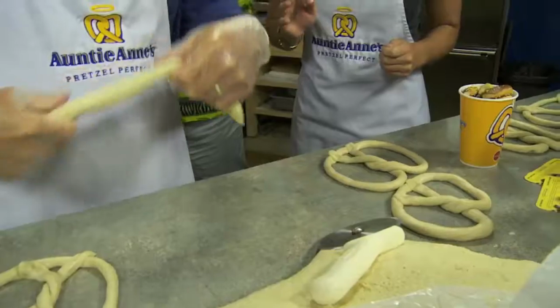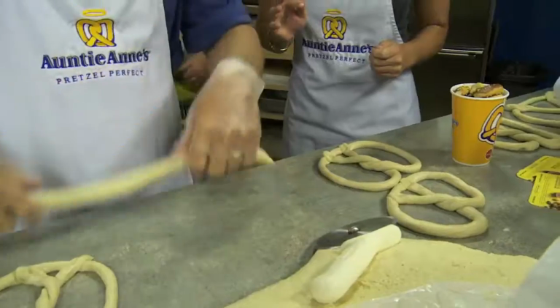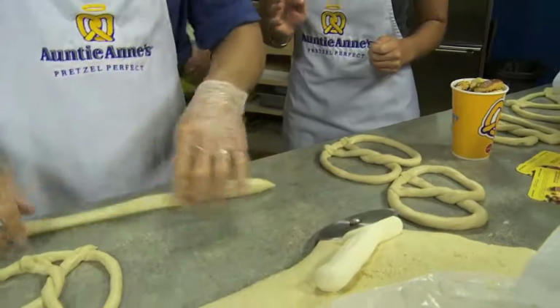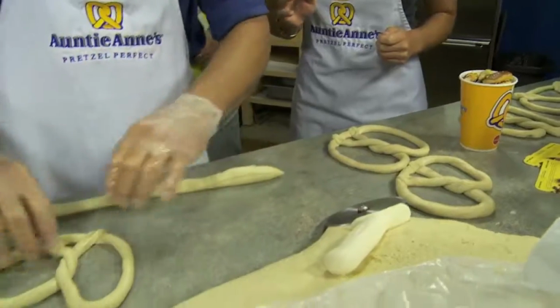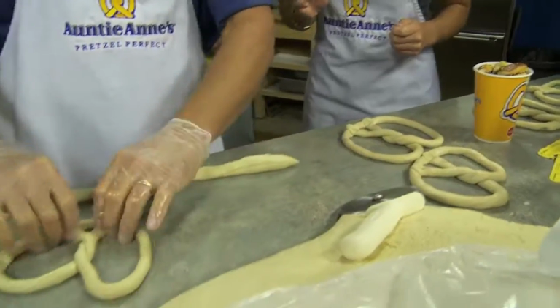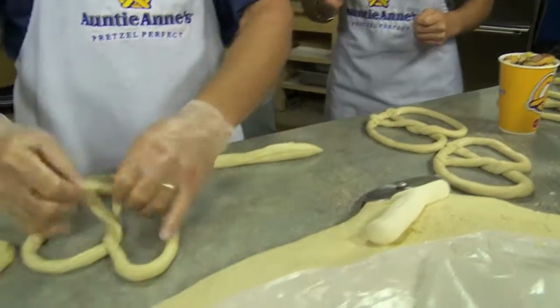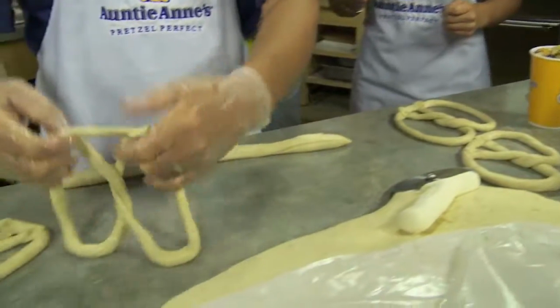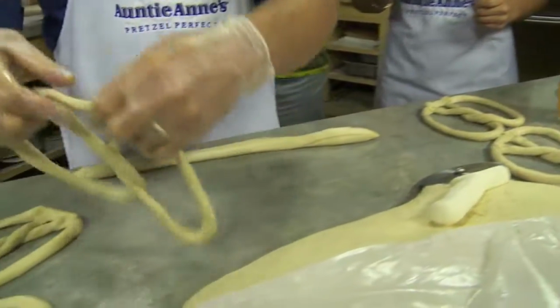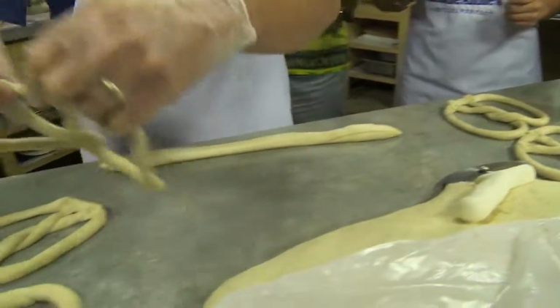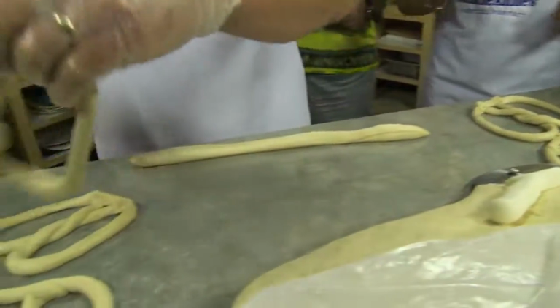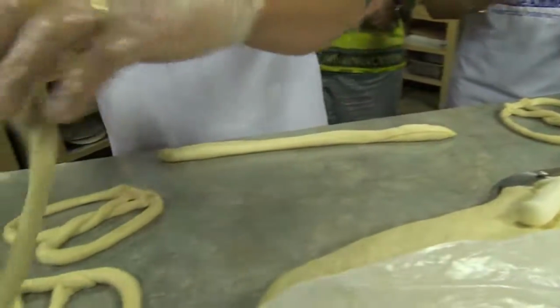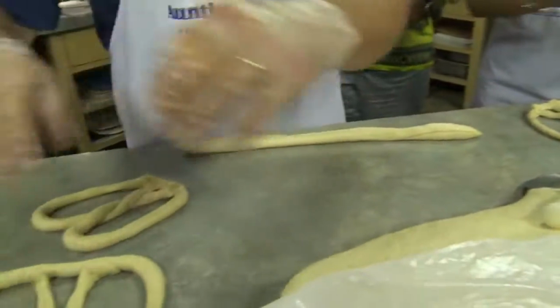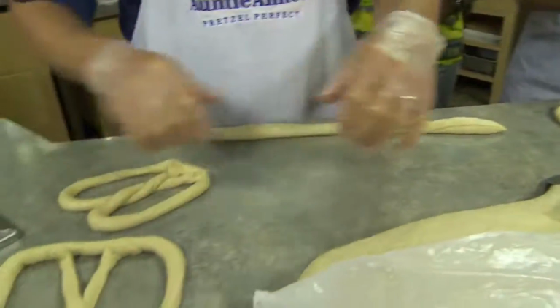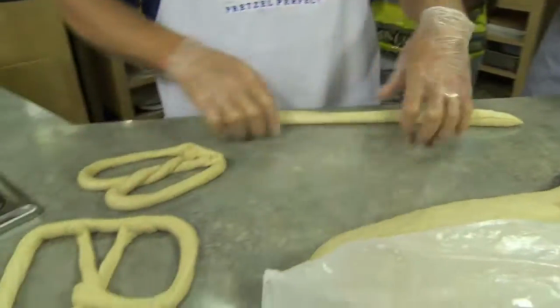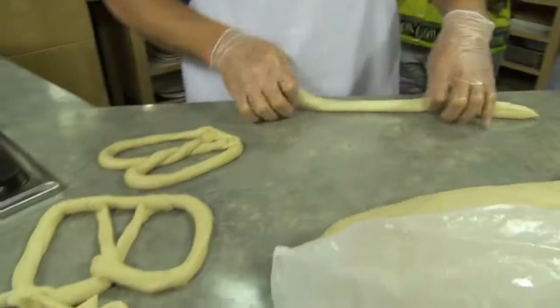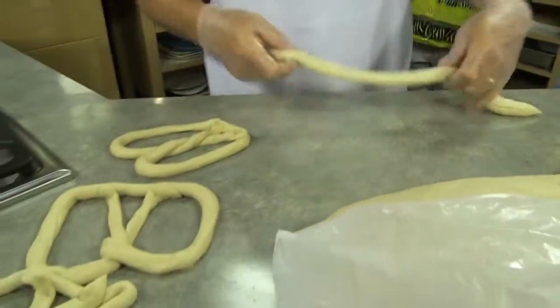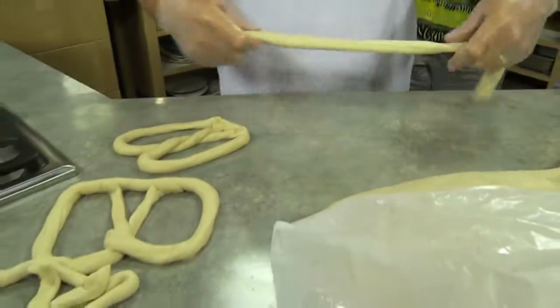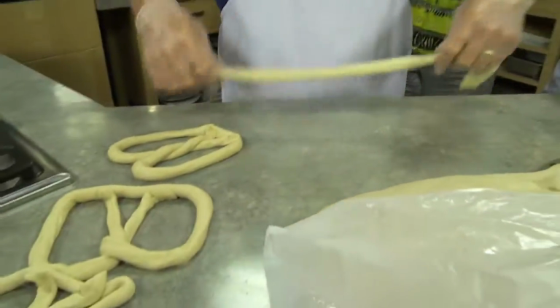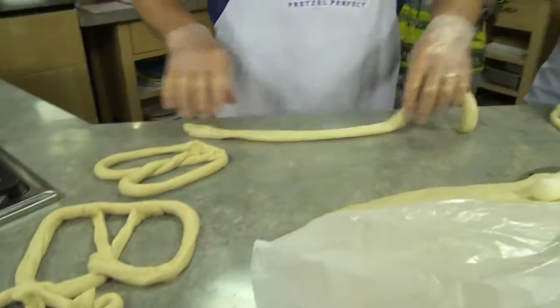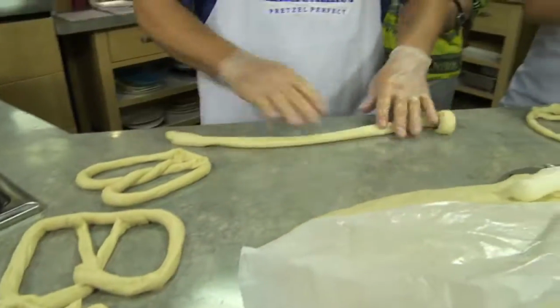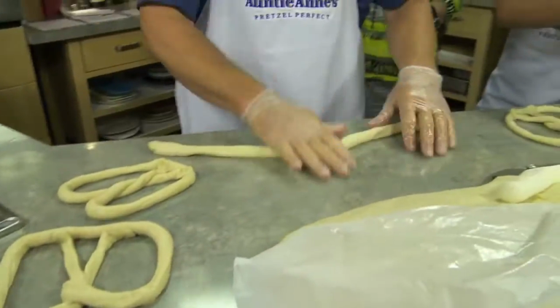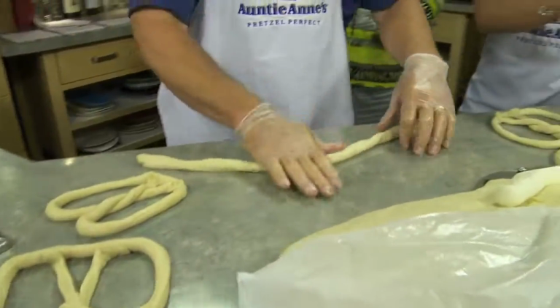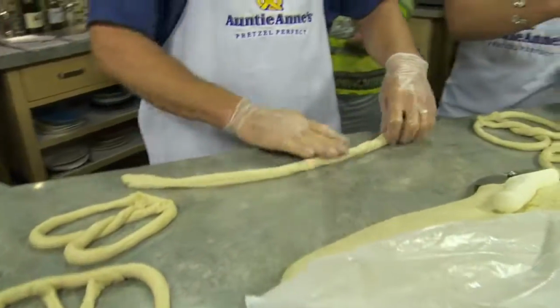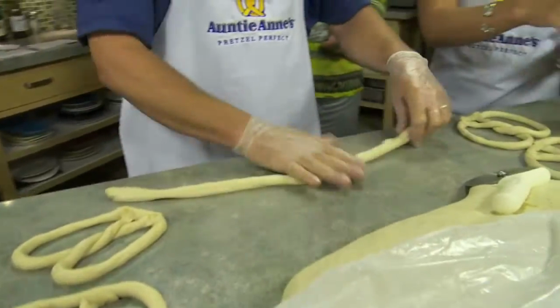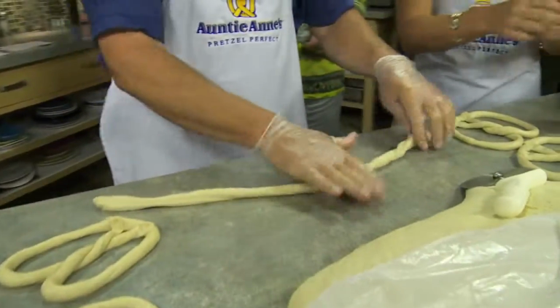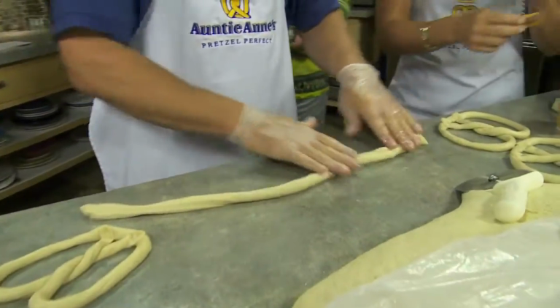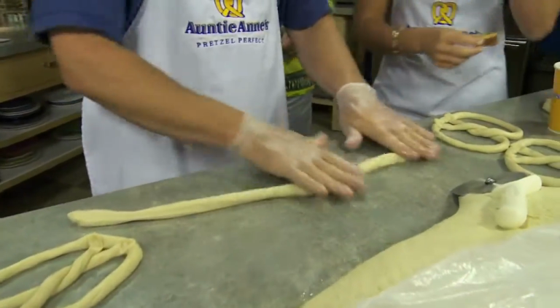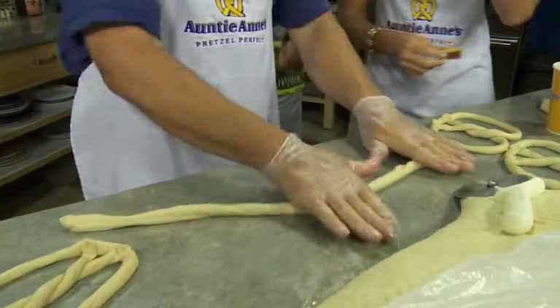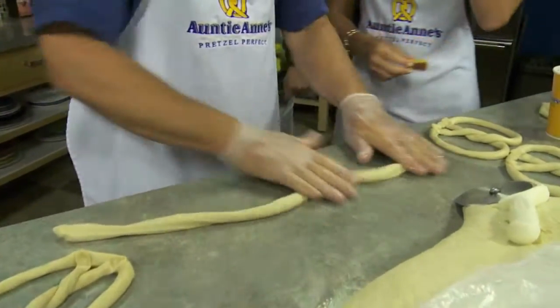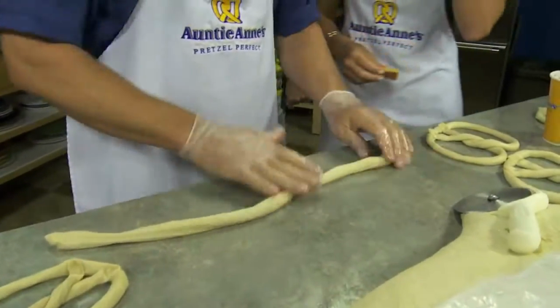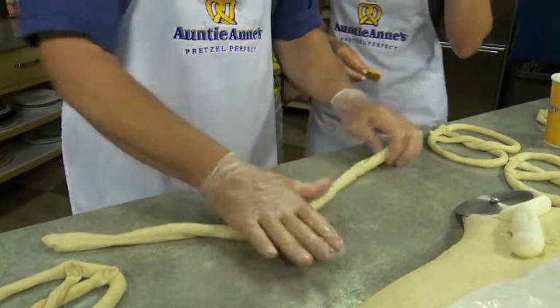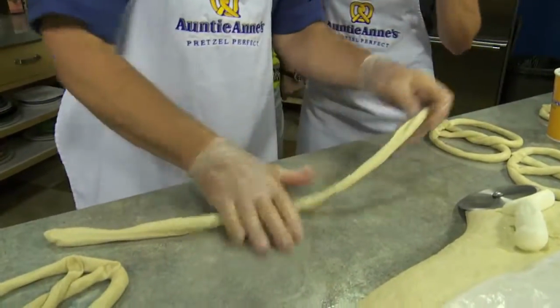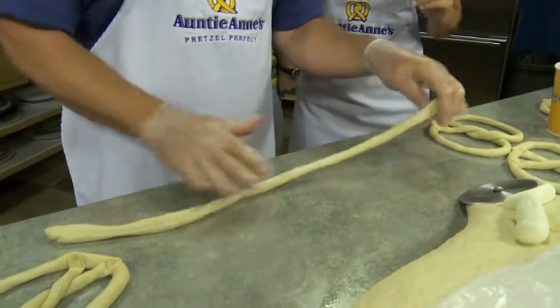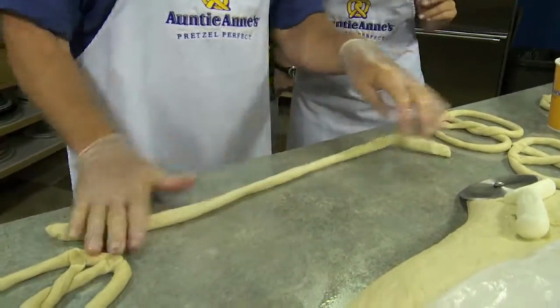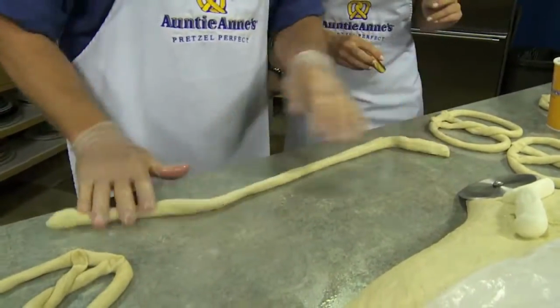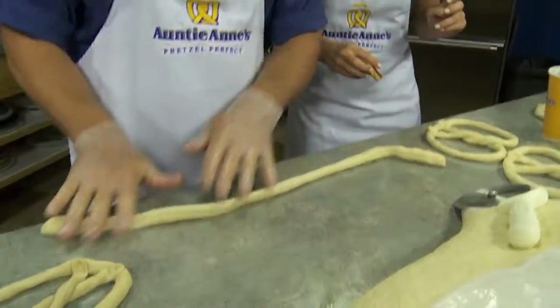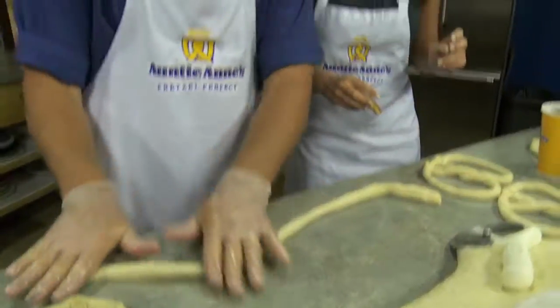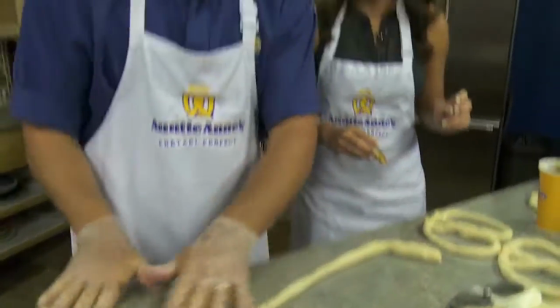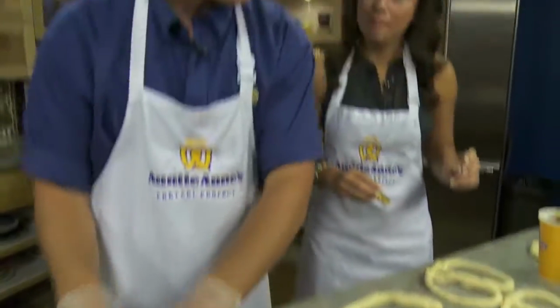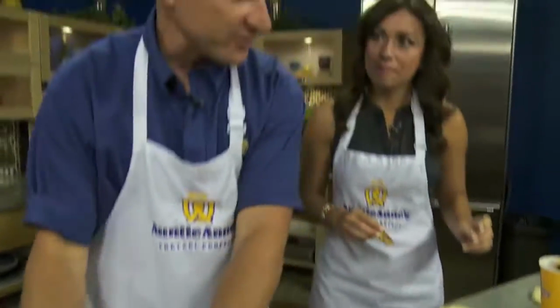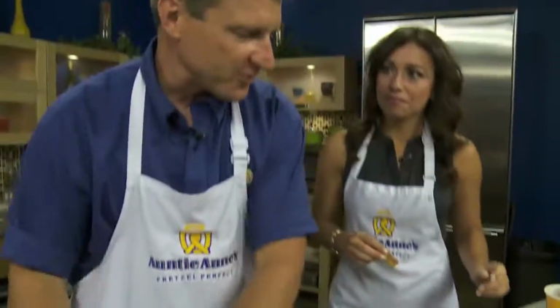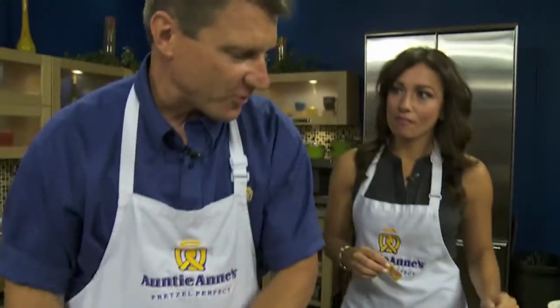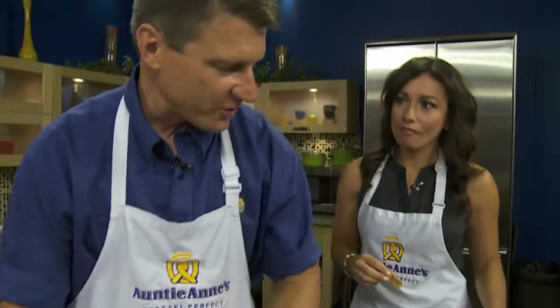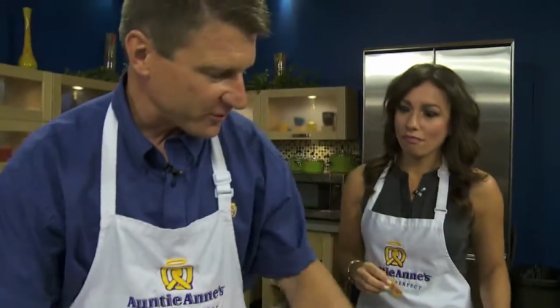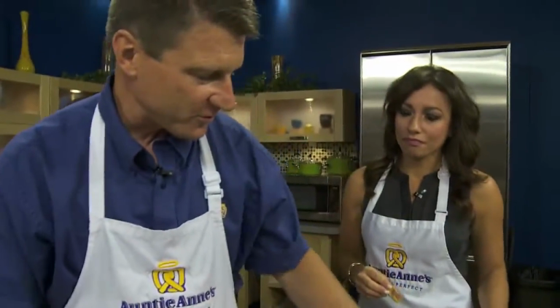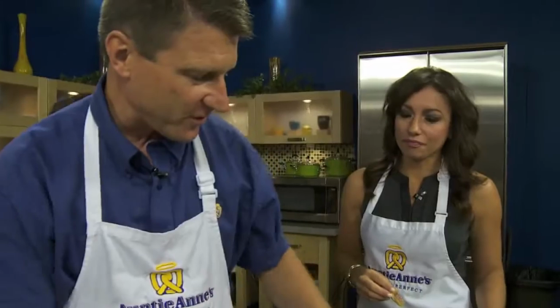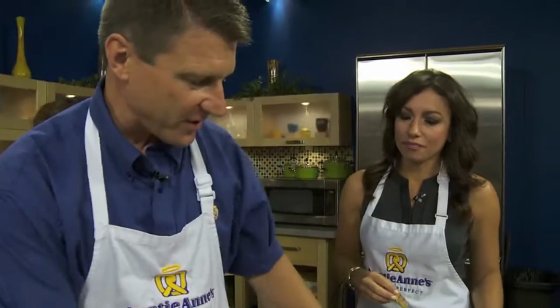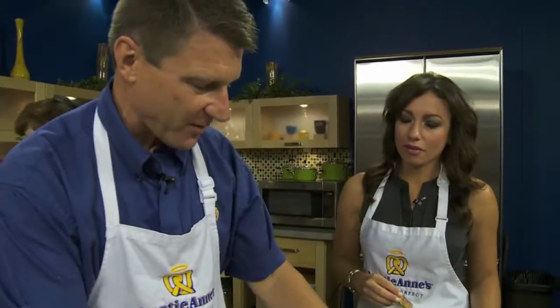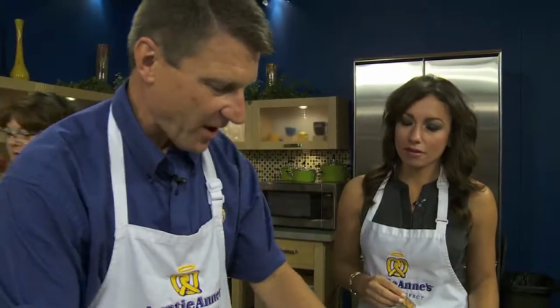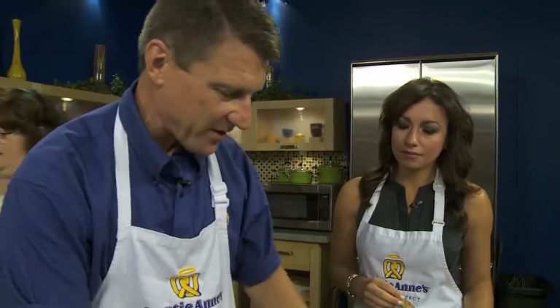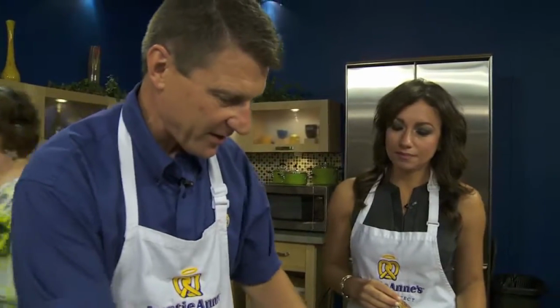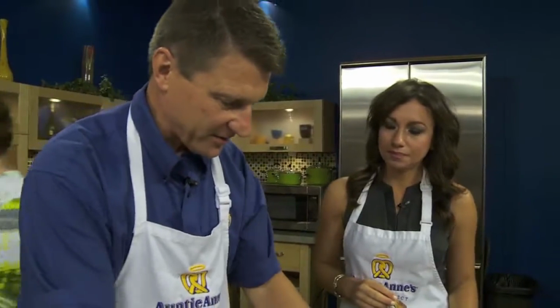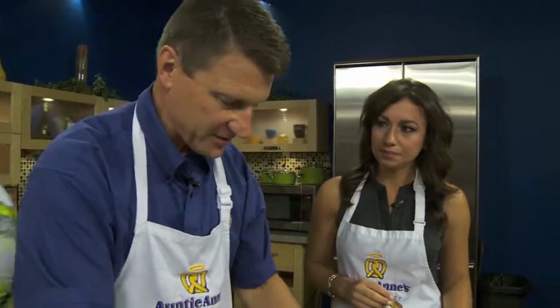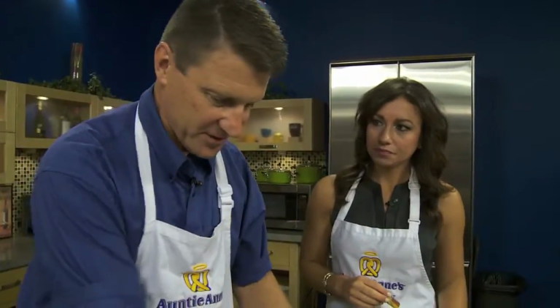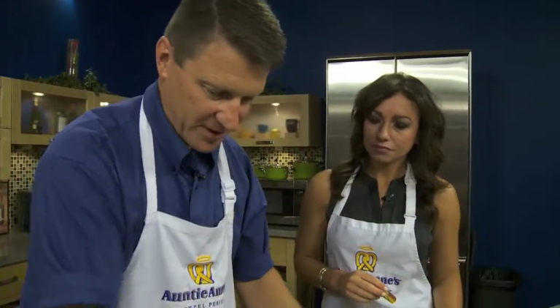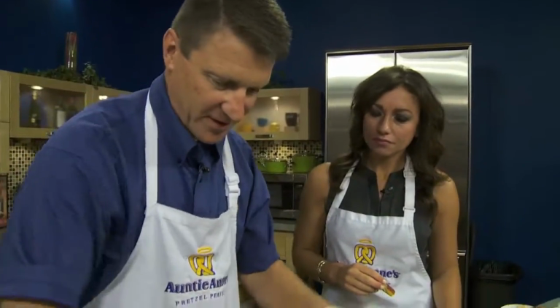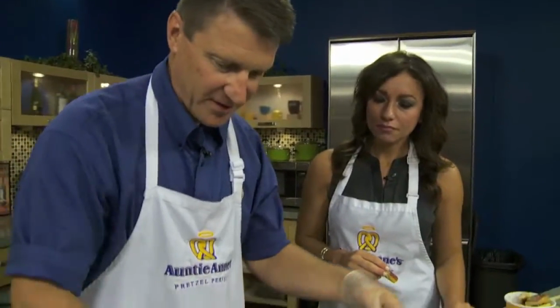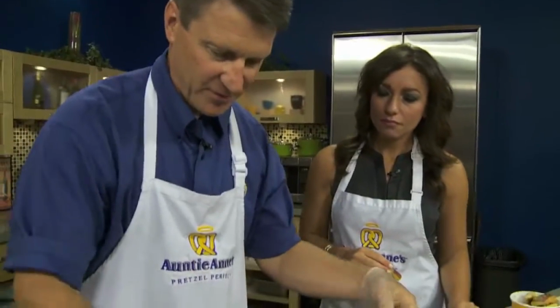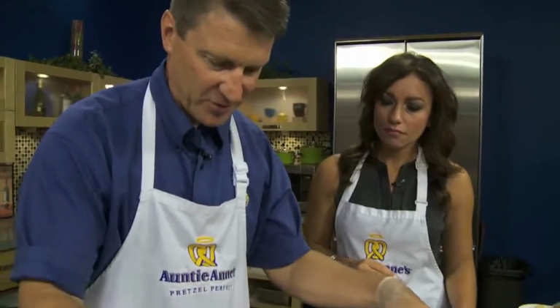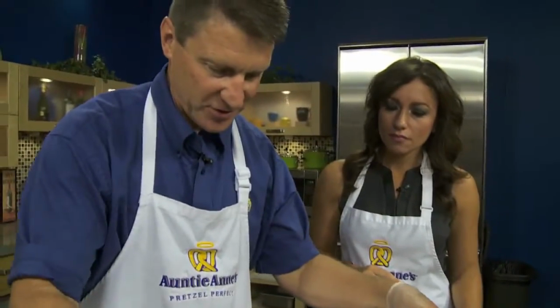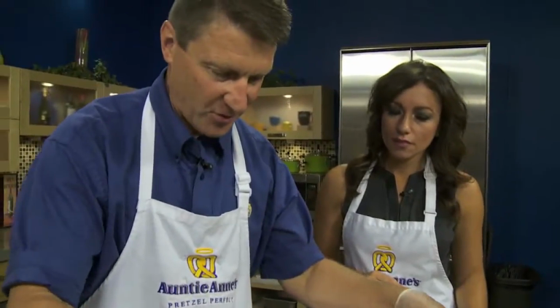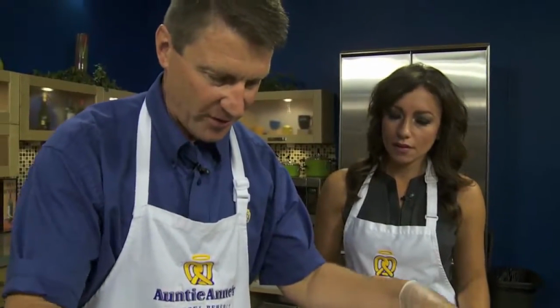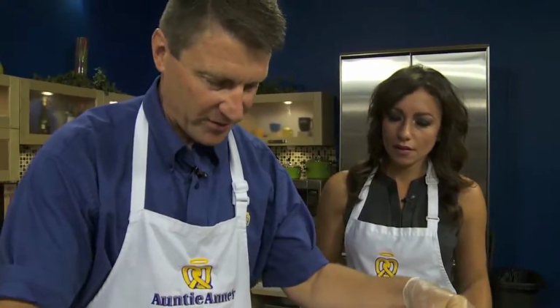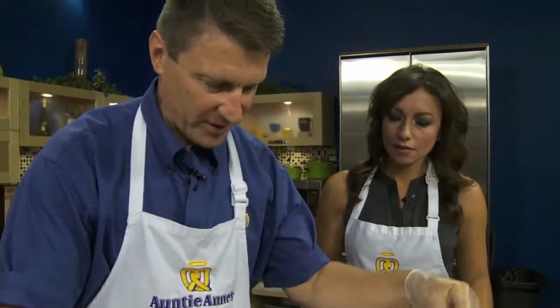There's an easy way to do it. We show everybody — we do kids tours at our stores where they come out and get to see it and we show them everything.